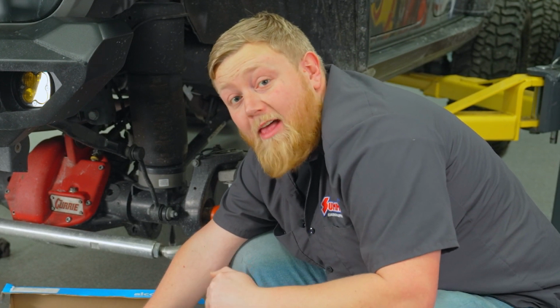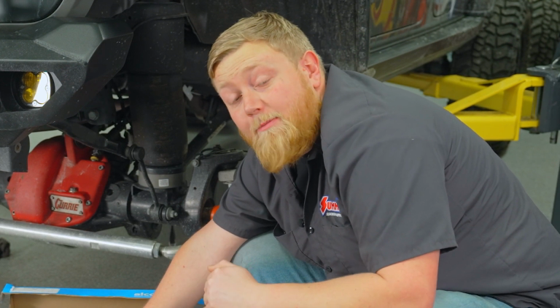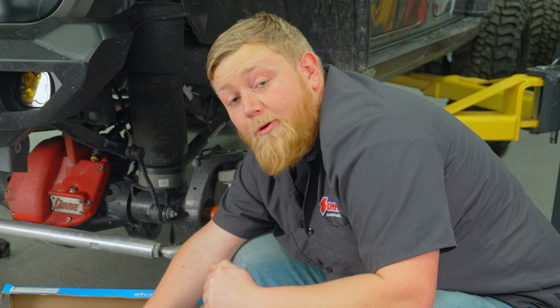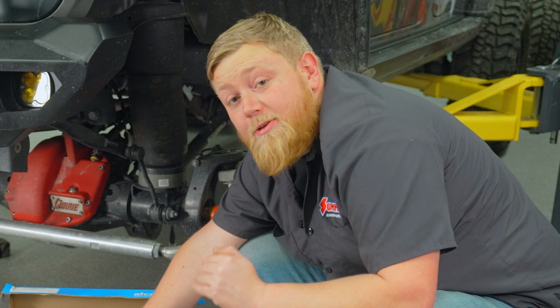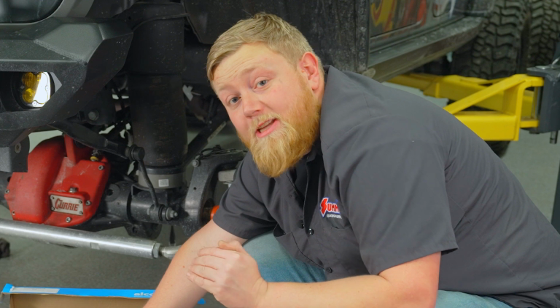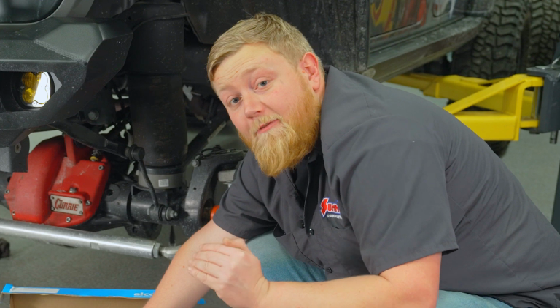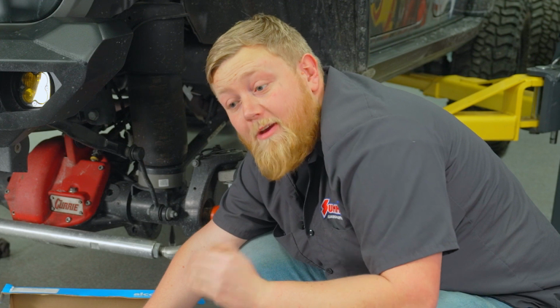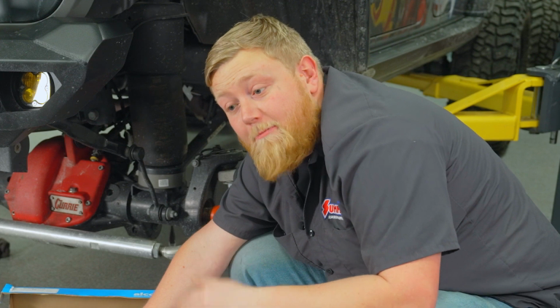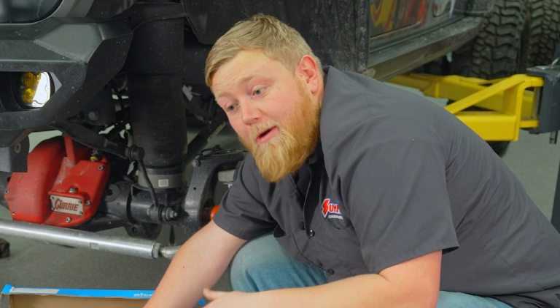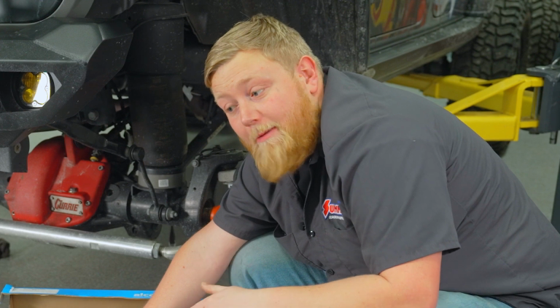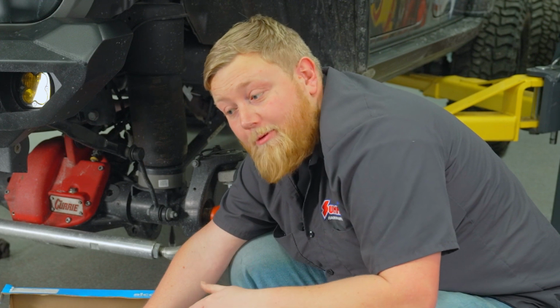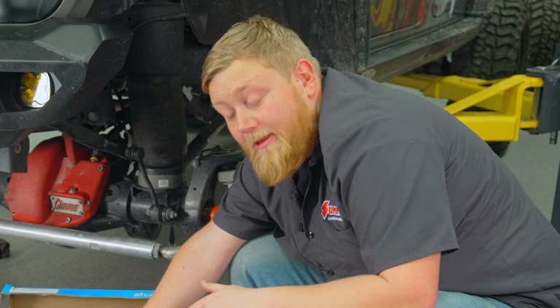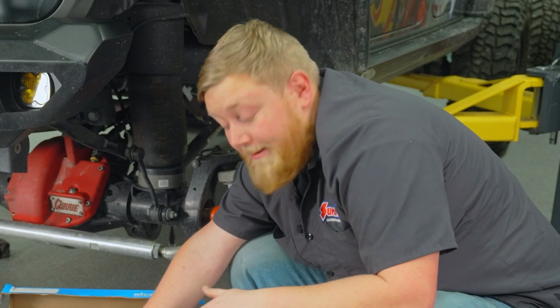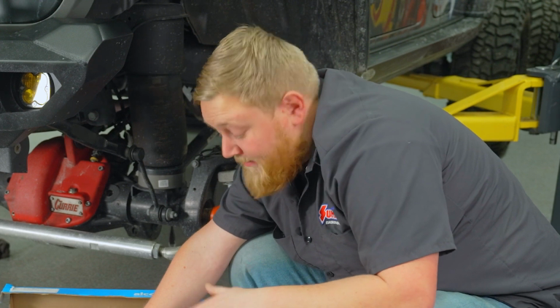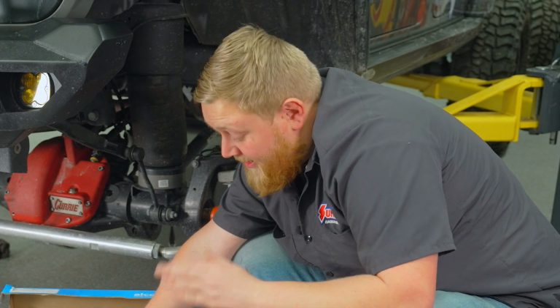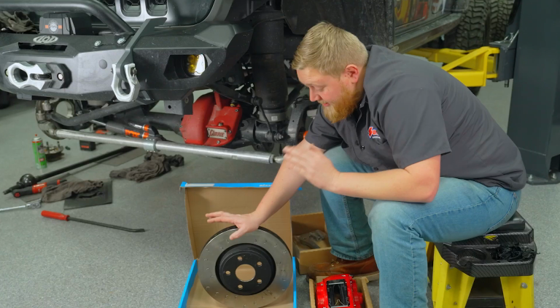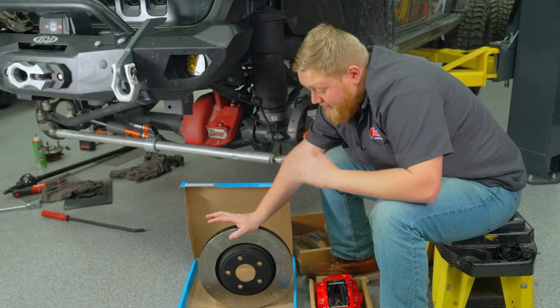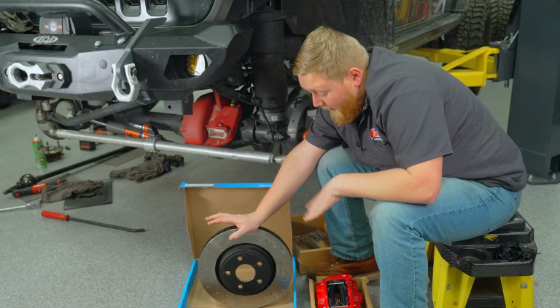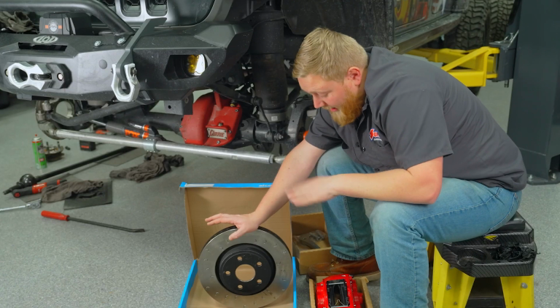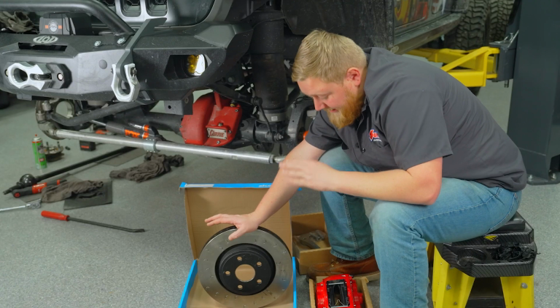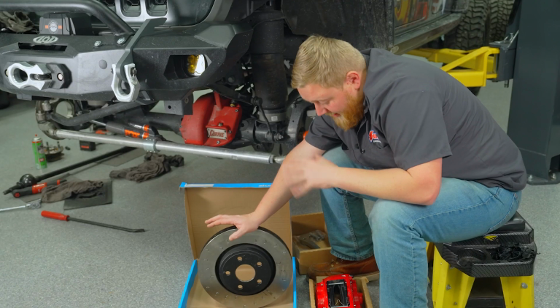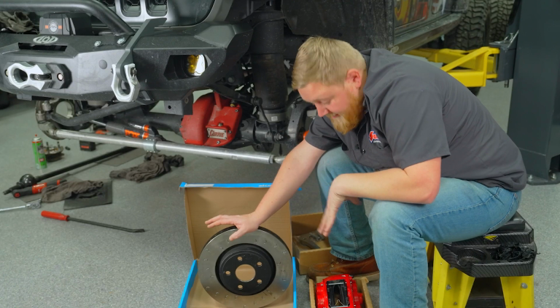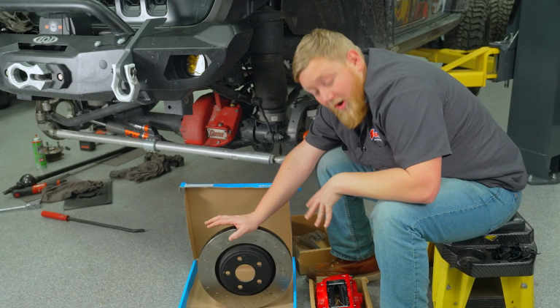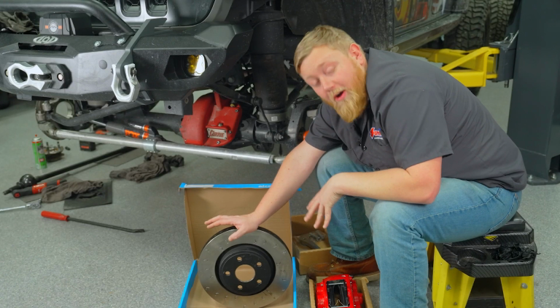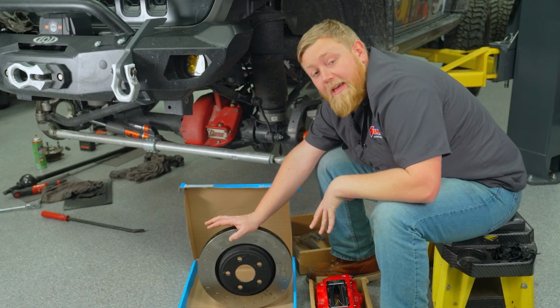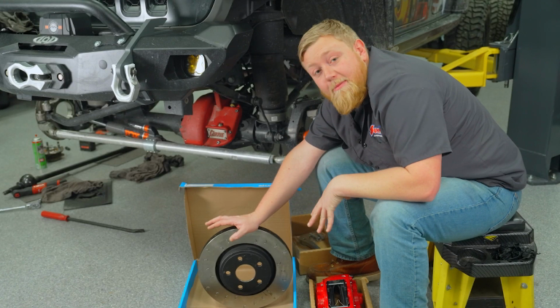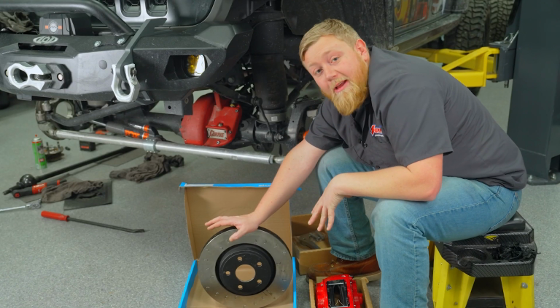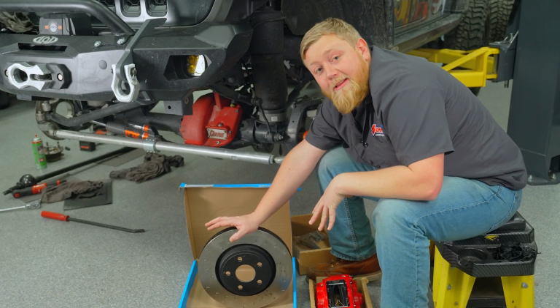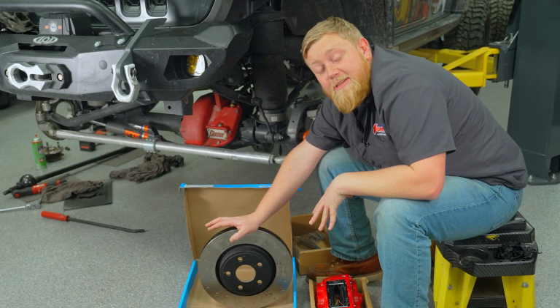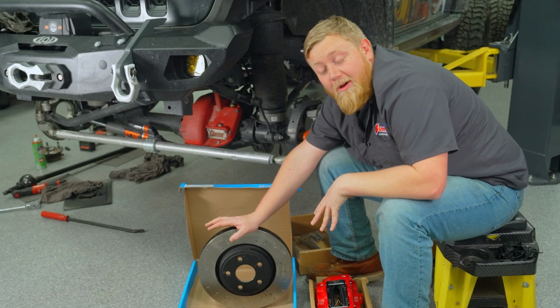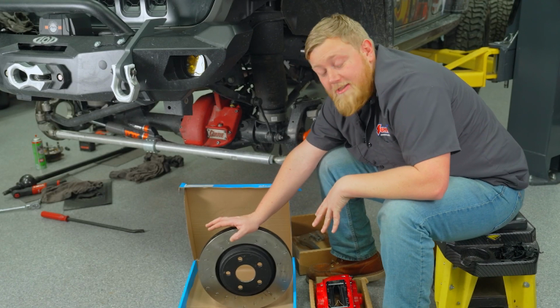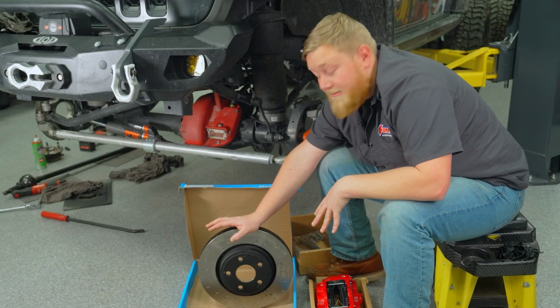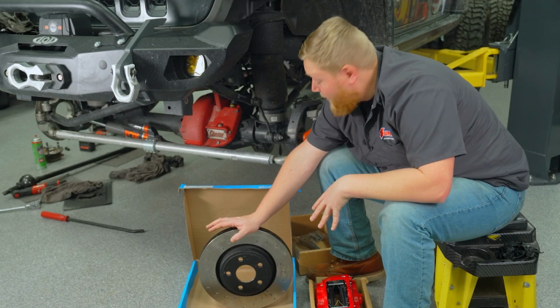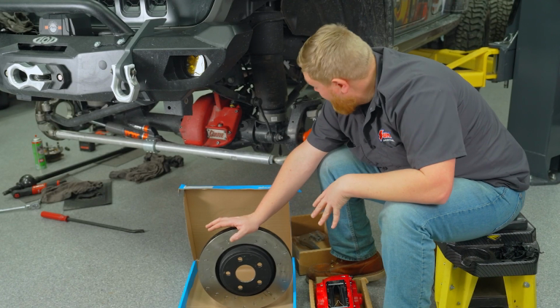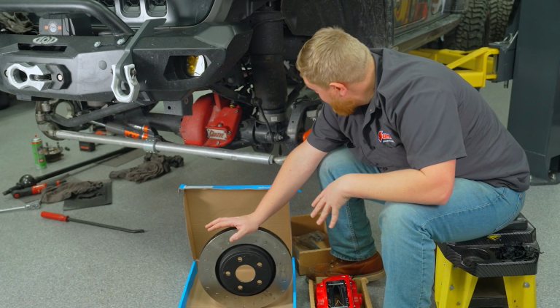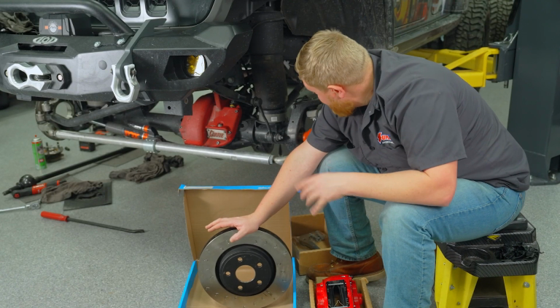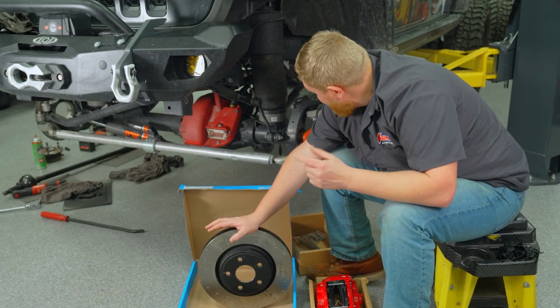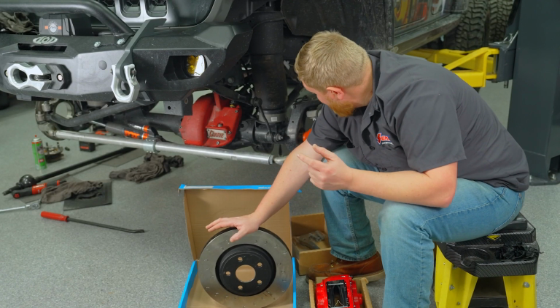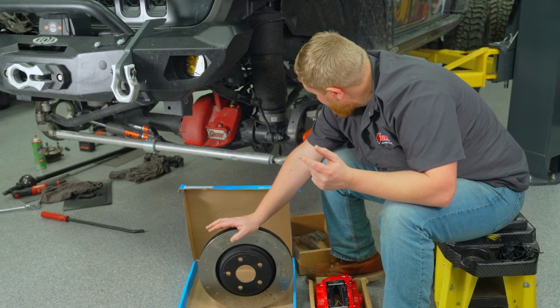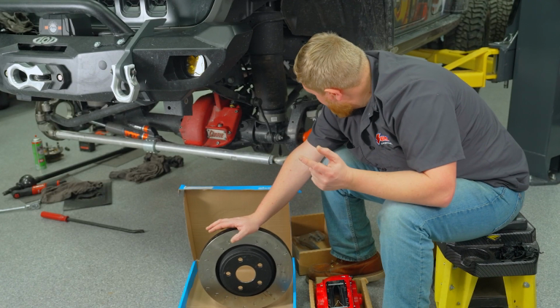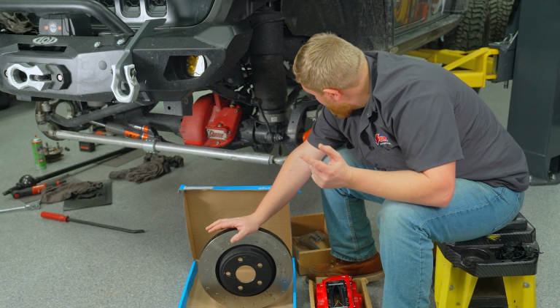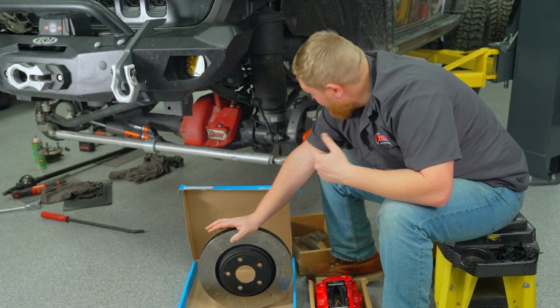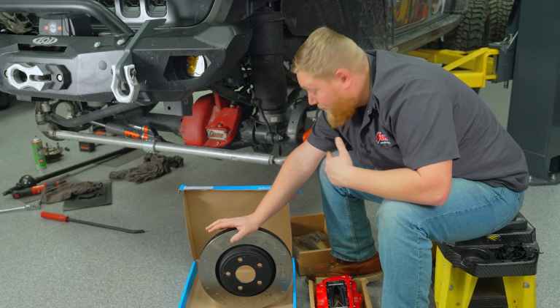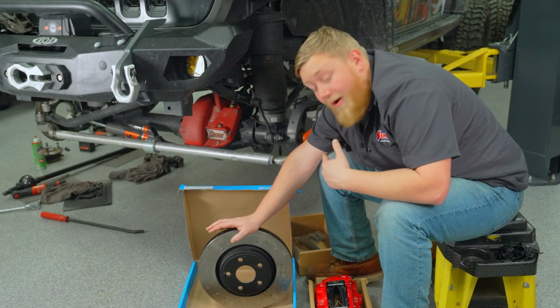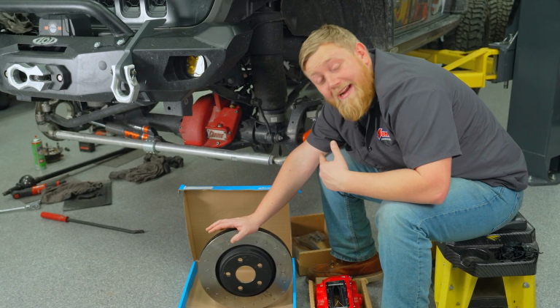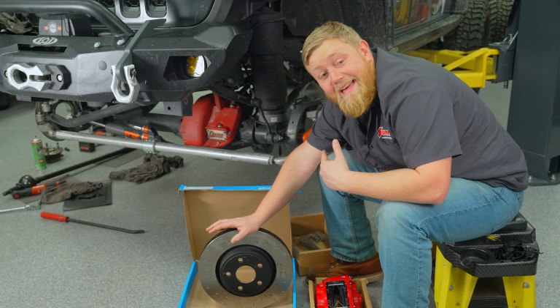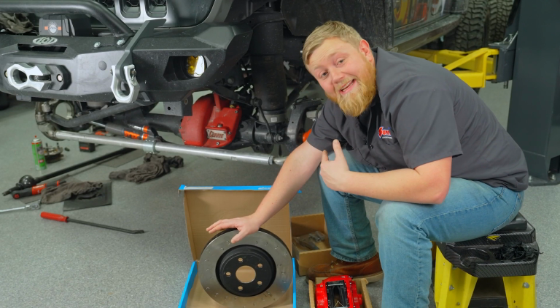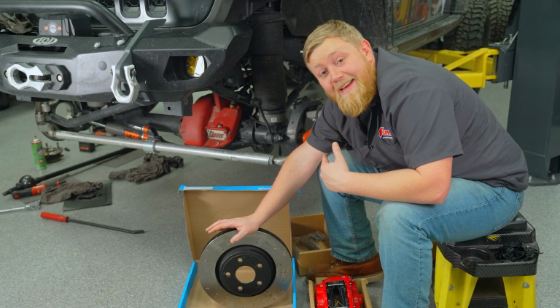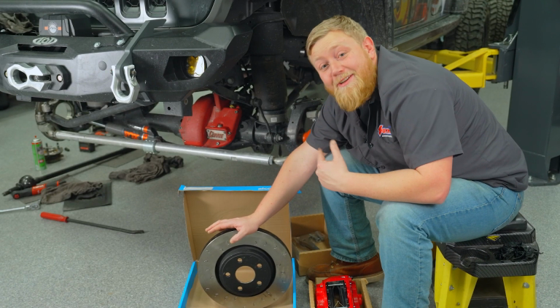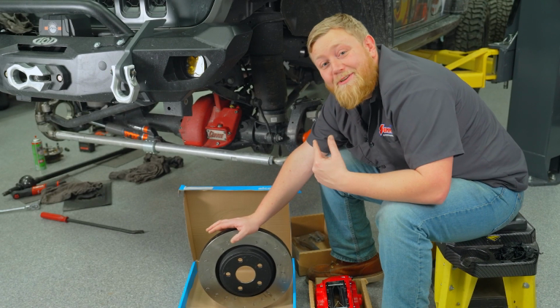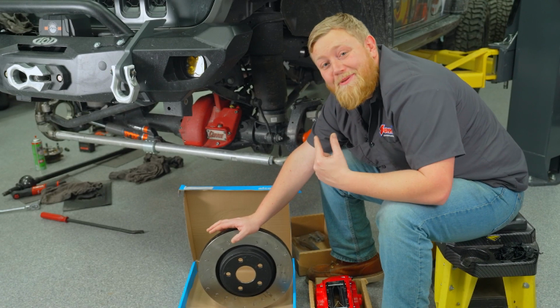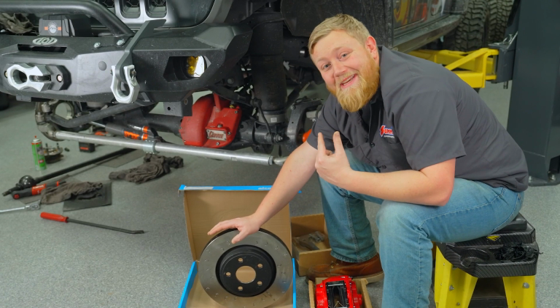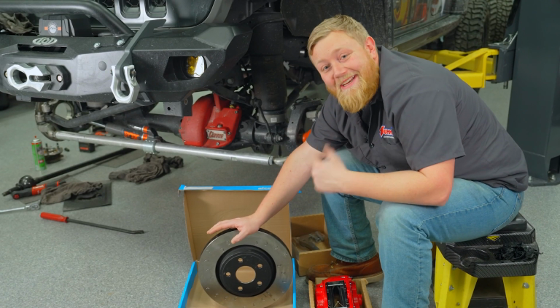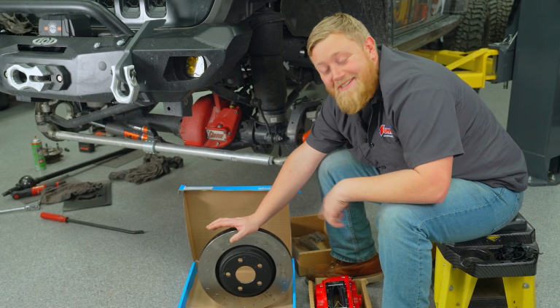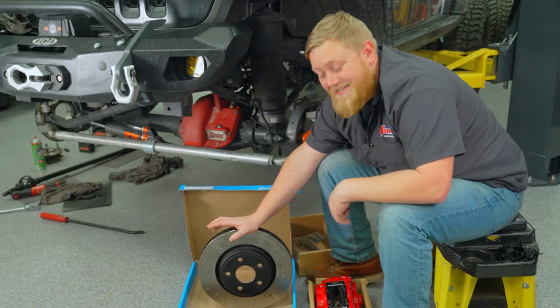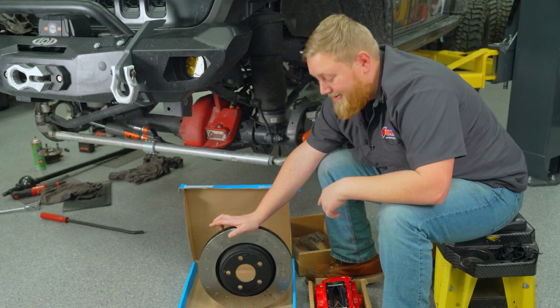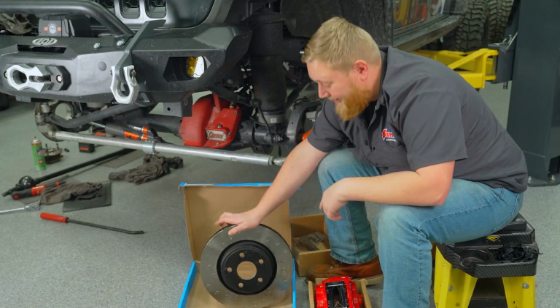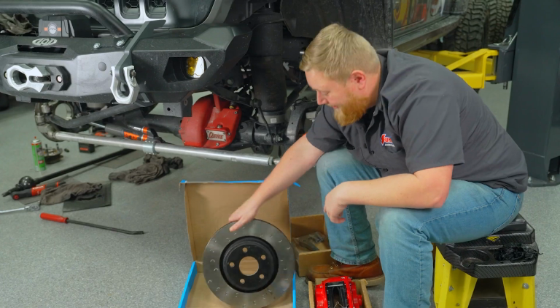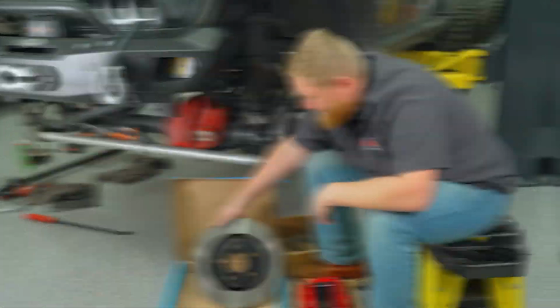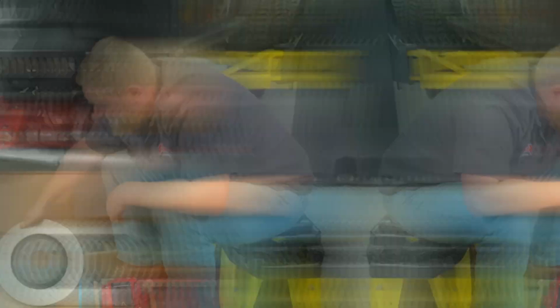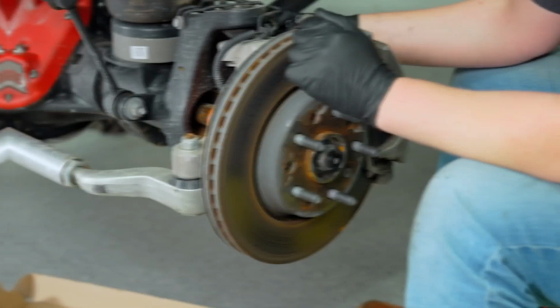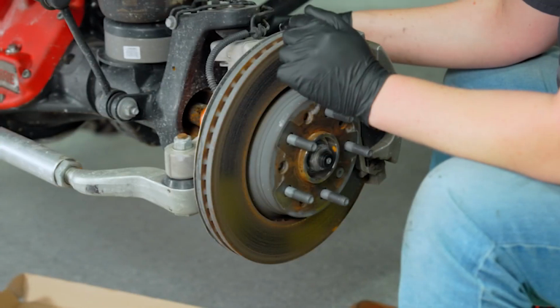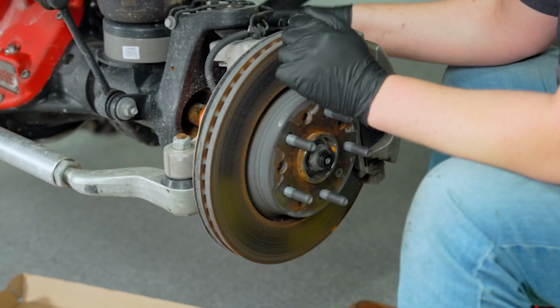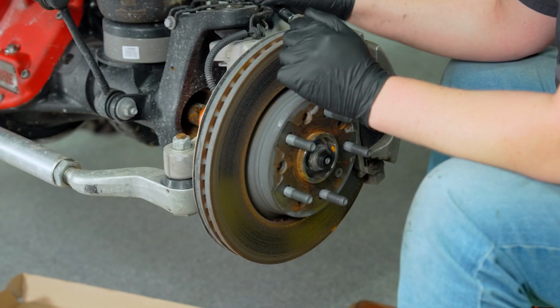The rotor is oversized to go along with our oversized caliper, so we have more braking surface. It's also vented, which helps cool the brakes, along with scallops cut into the surface which help brake gases release from between the rotor and pad — really helping with braking performance. The rear kit includes all these things as well, plus a set of braided rear lines to allow the calipers to fit properly.